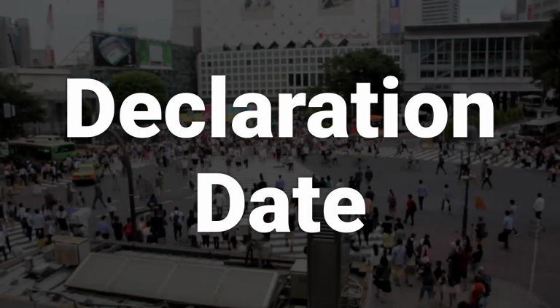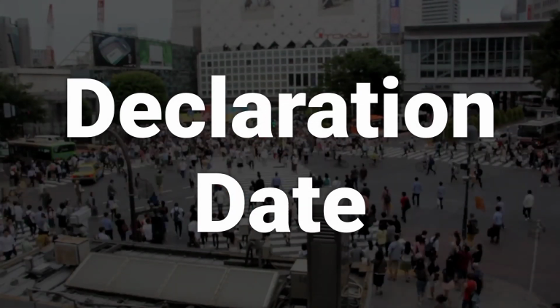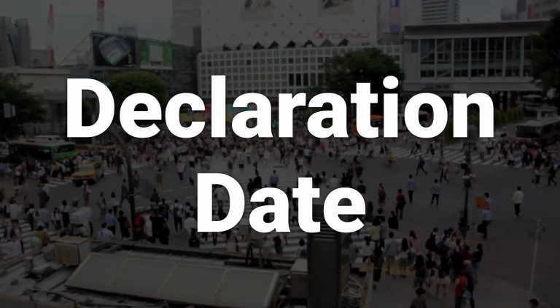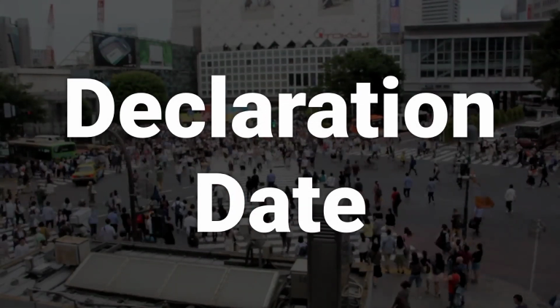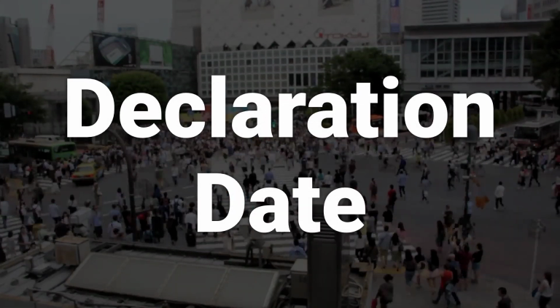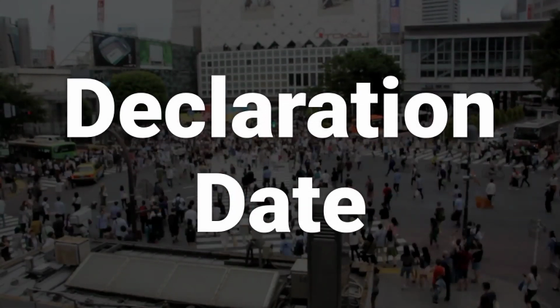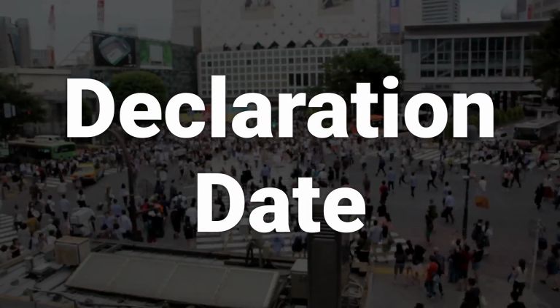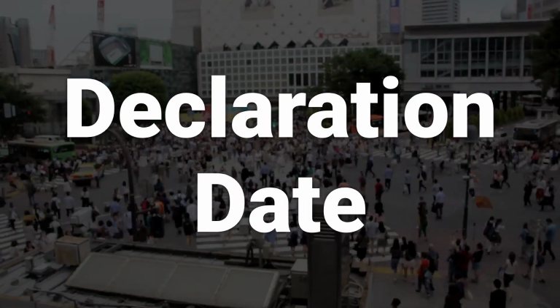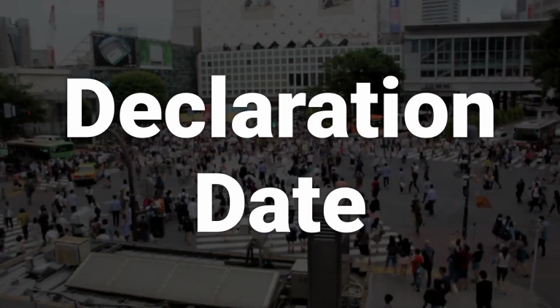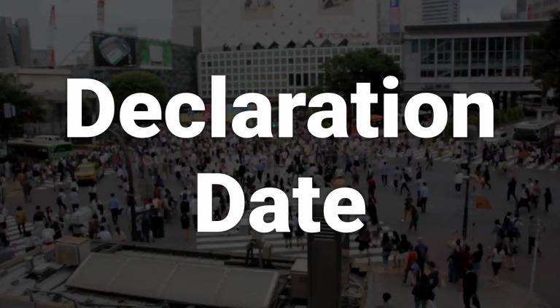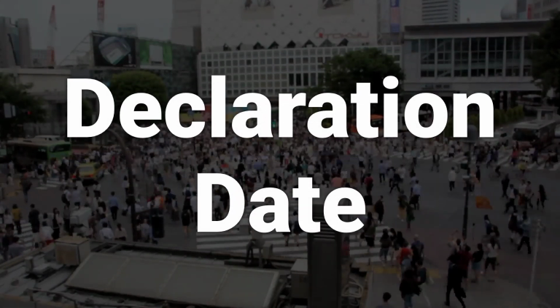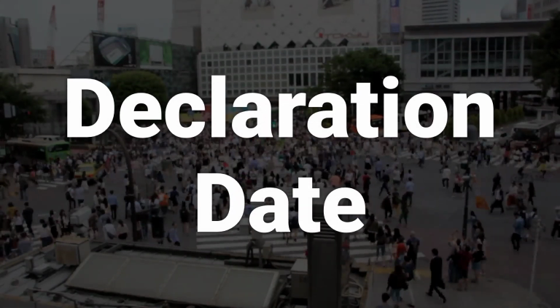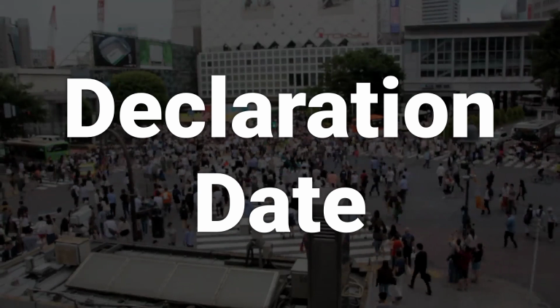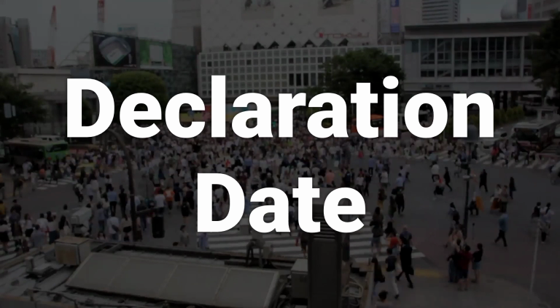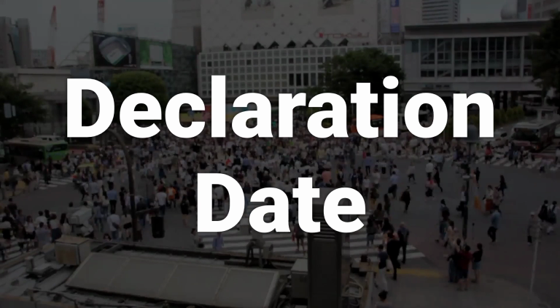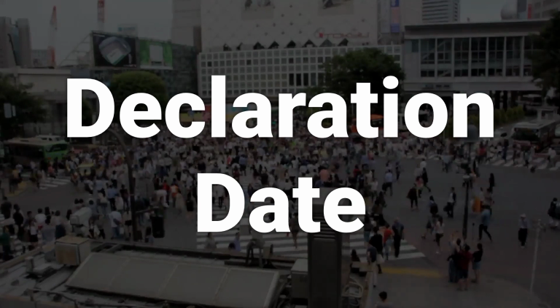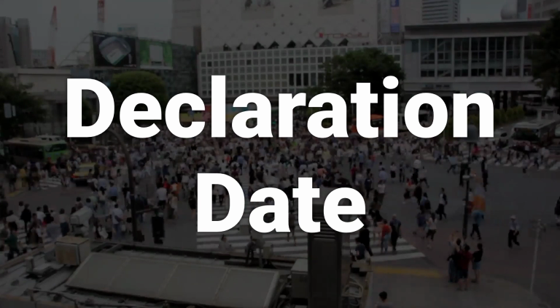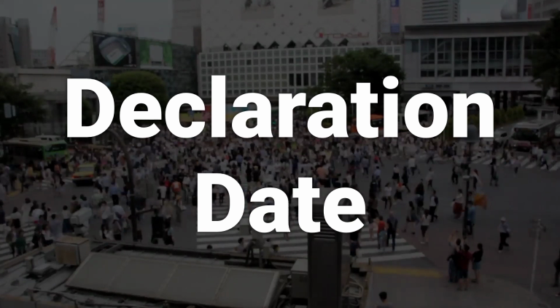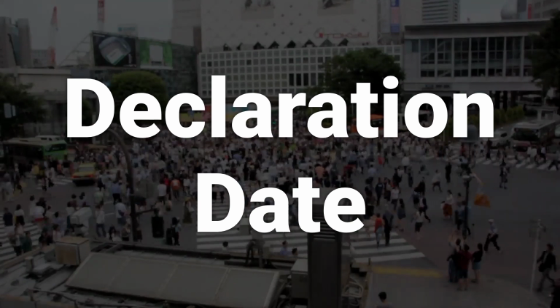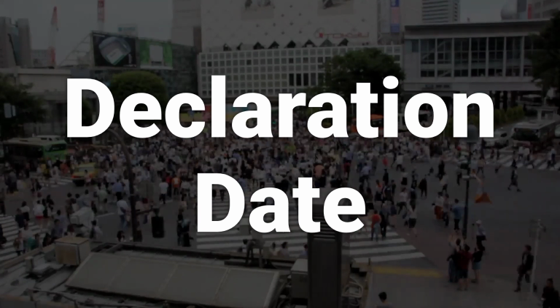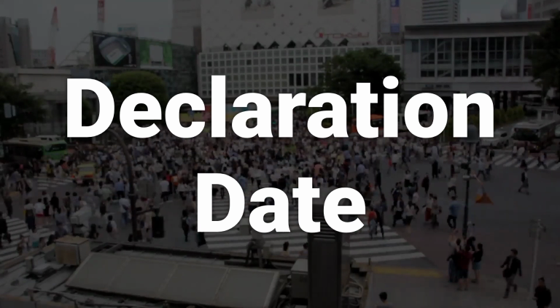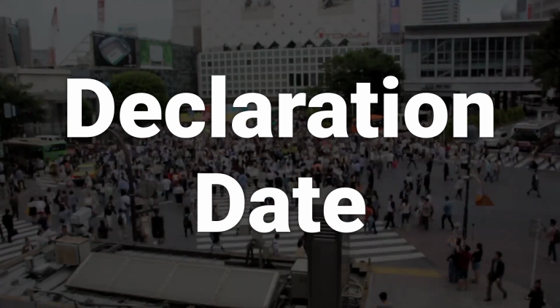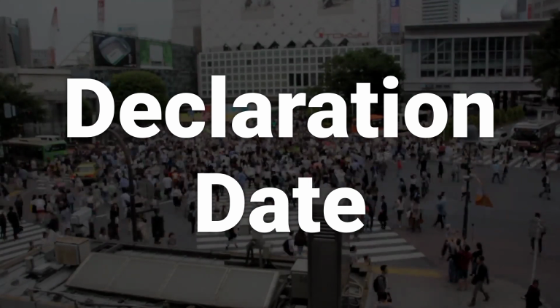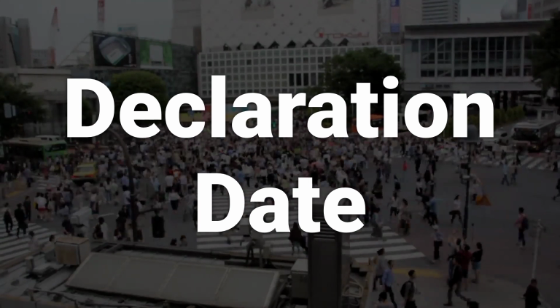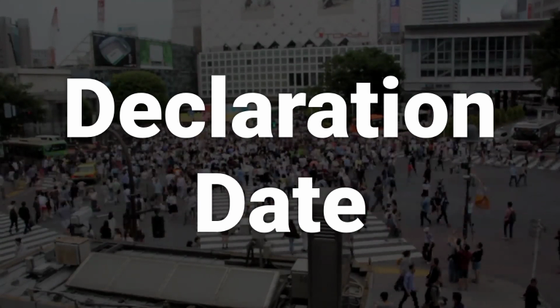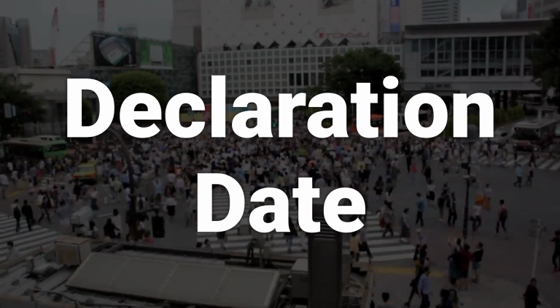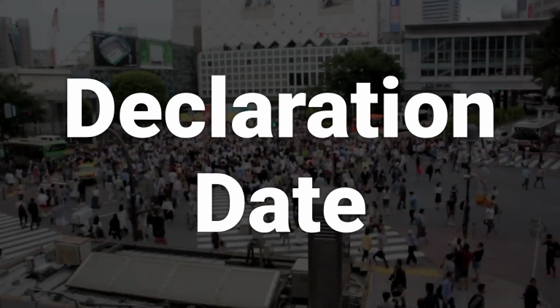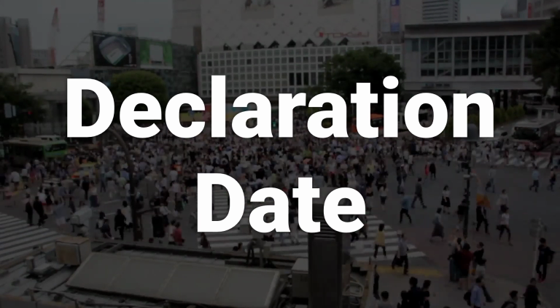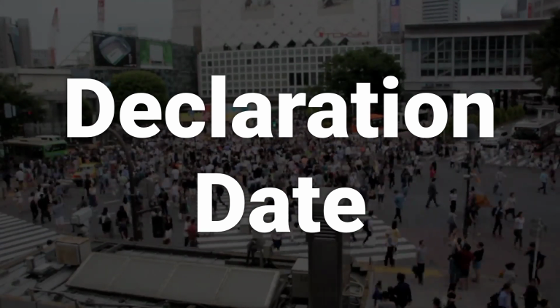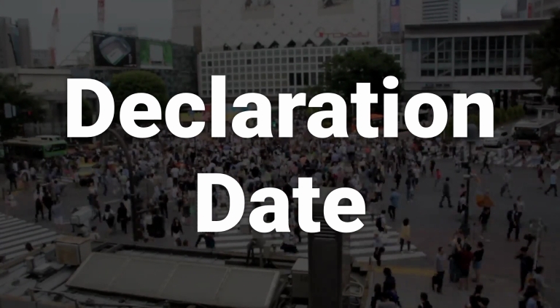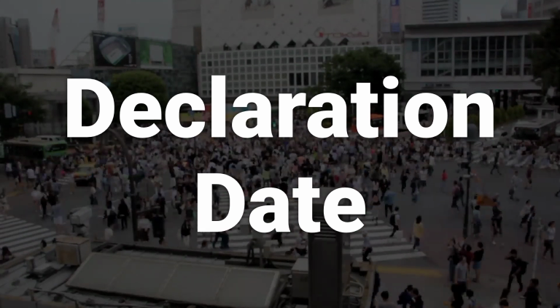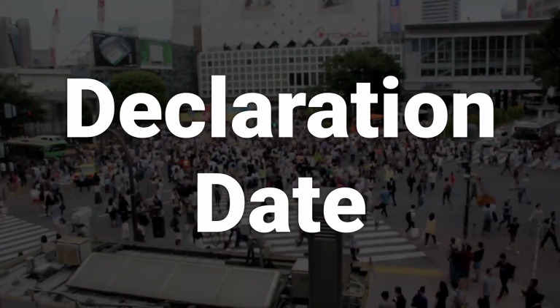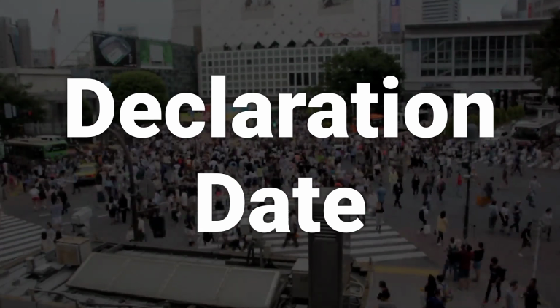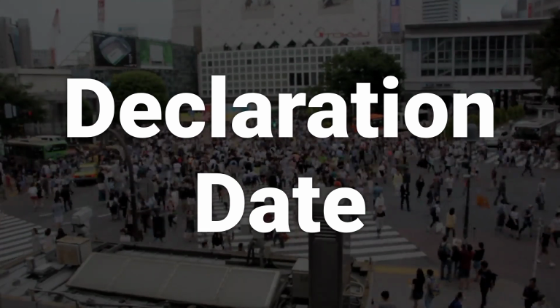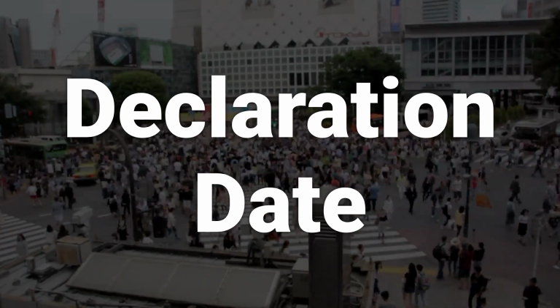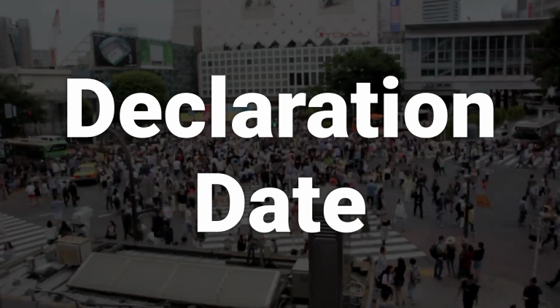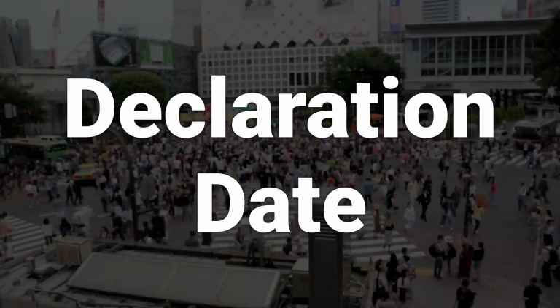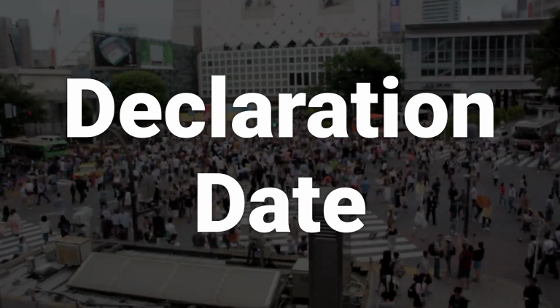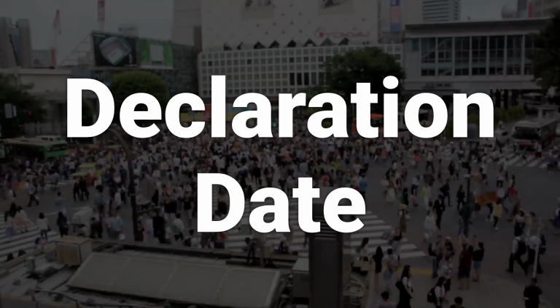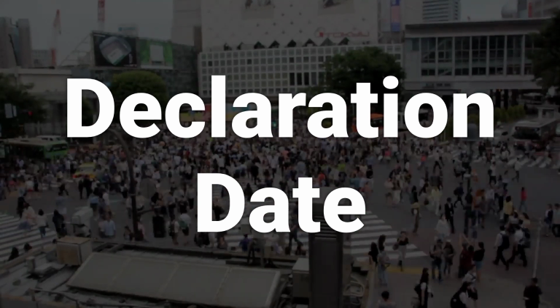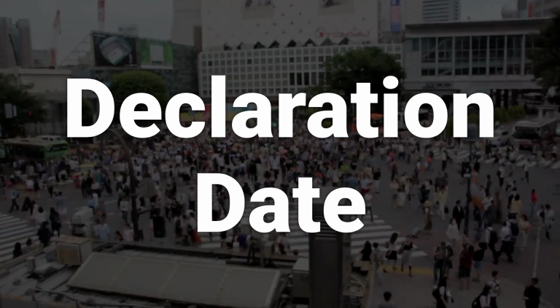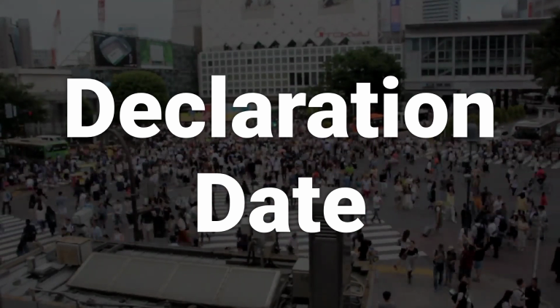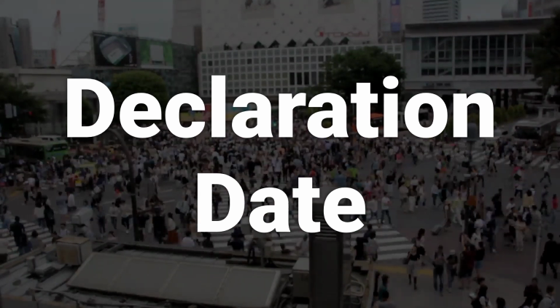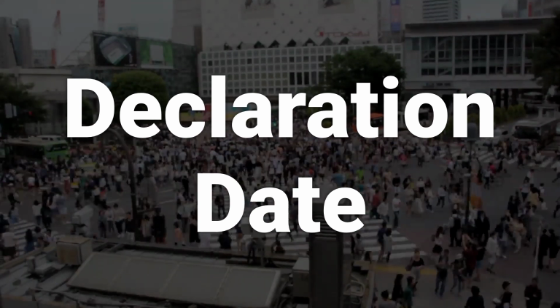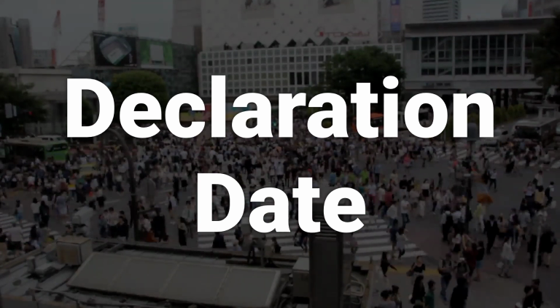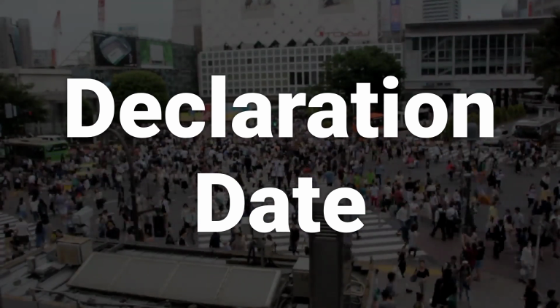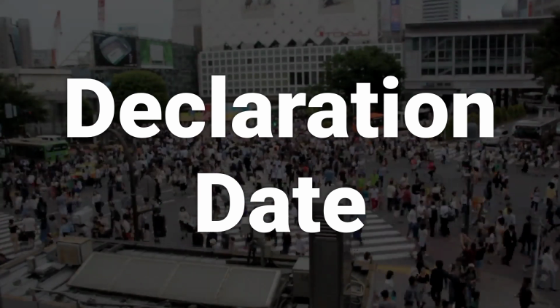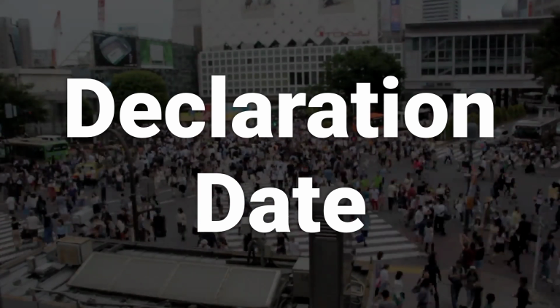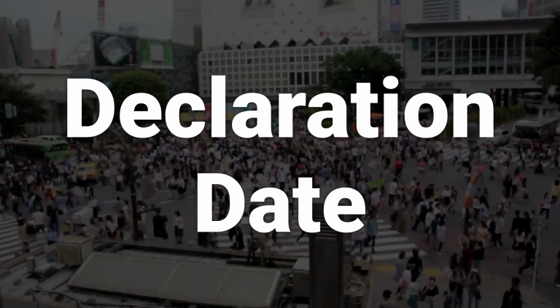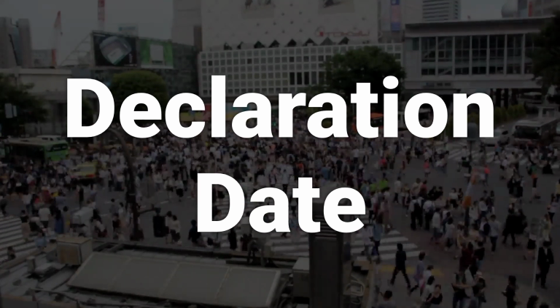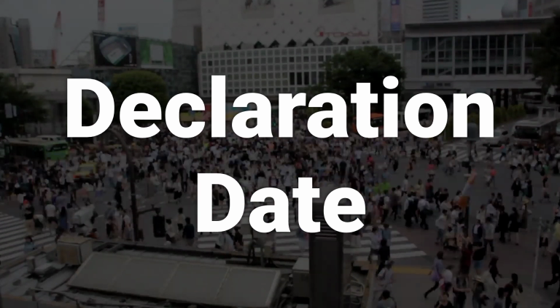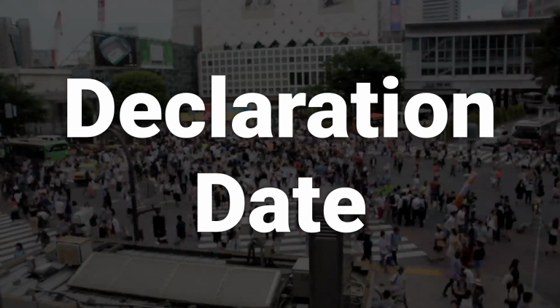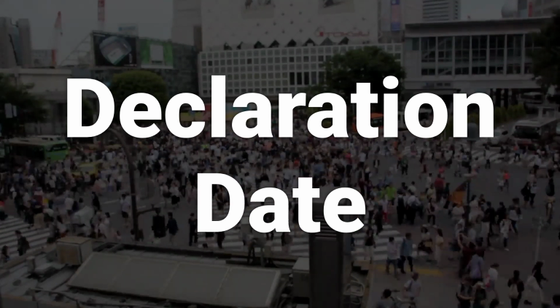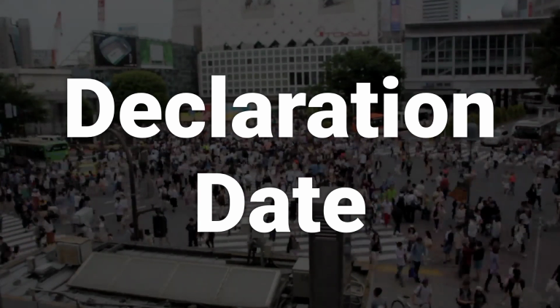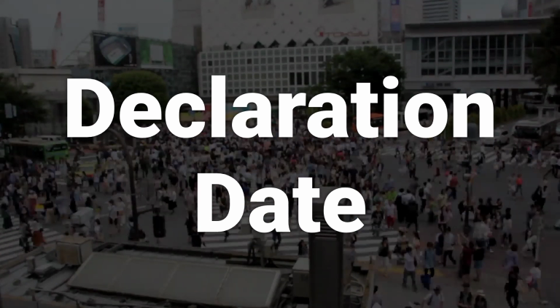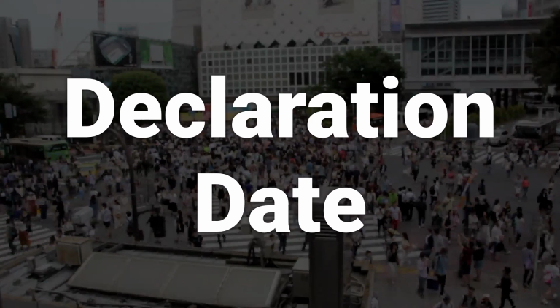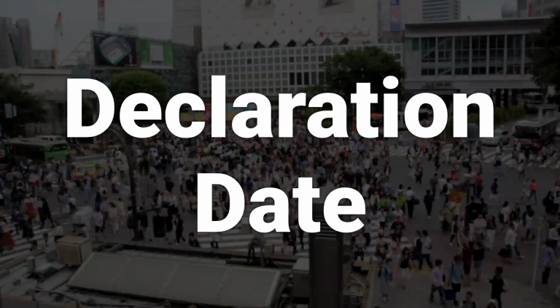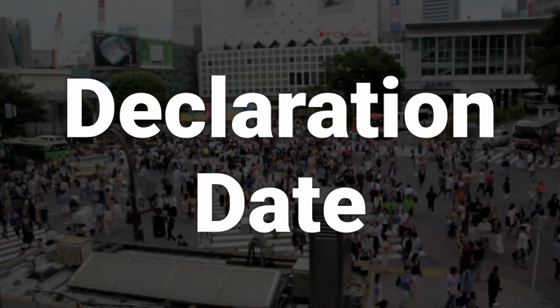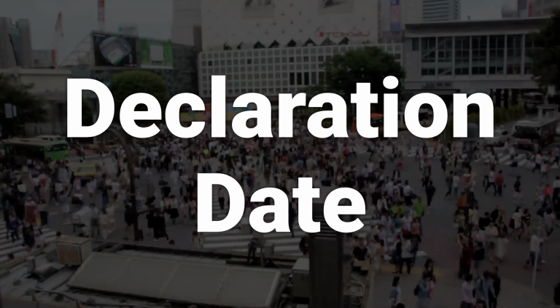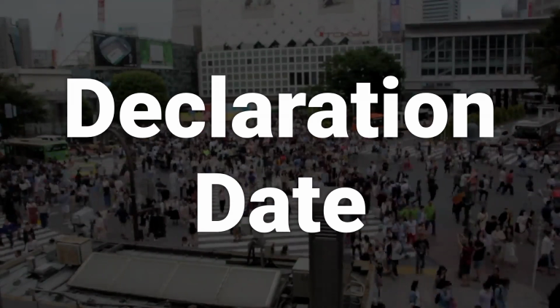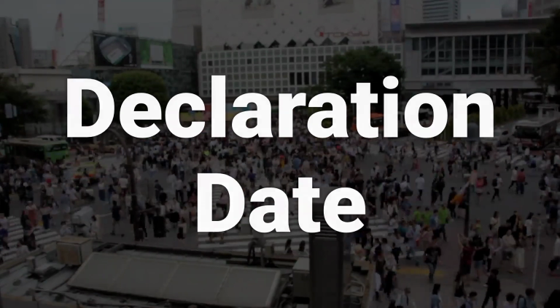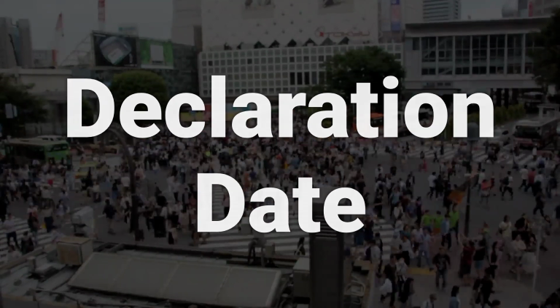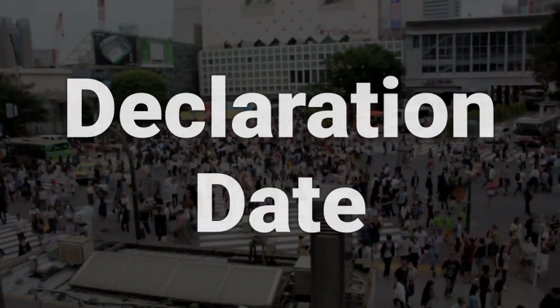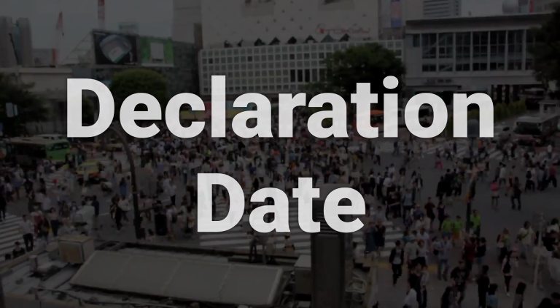The first of these stages is the declaration date. This is the date on which the company announces that it will be issuing a dividend in the future.